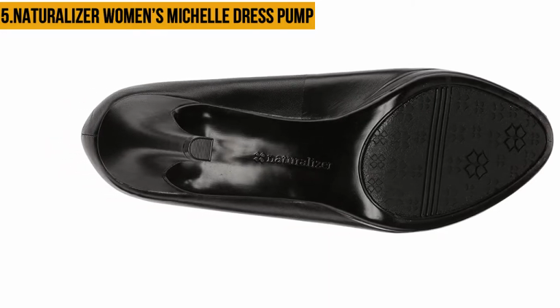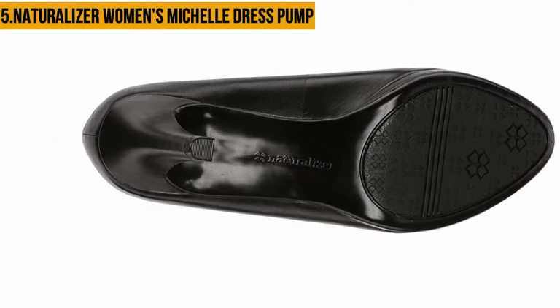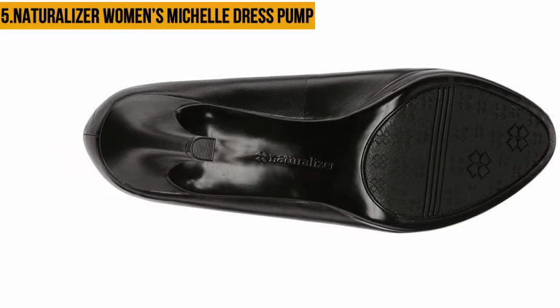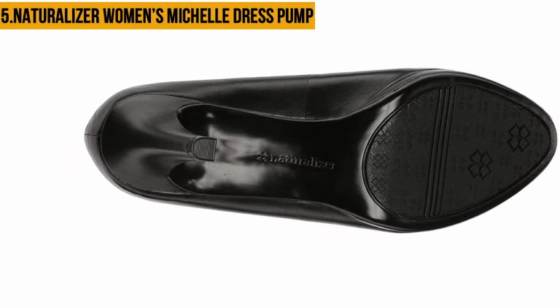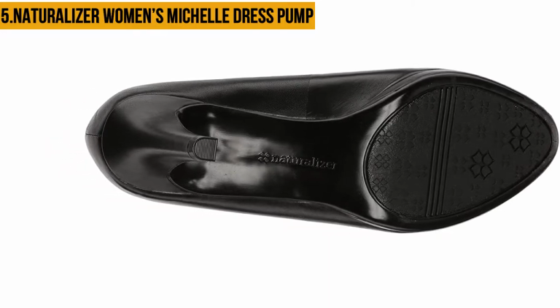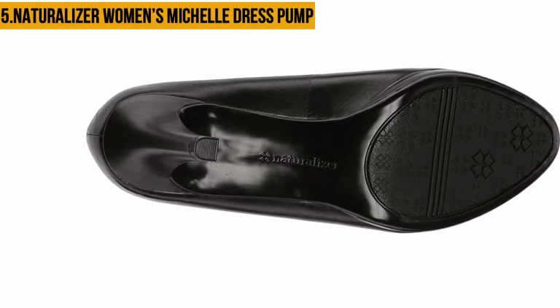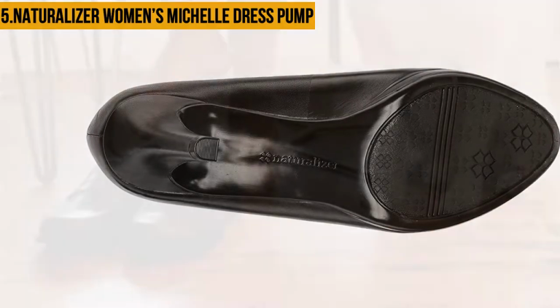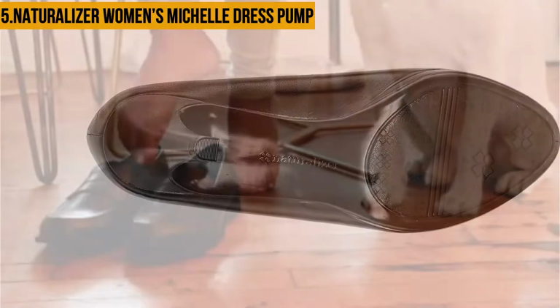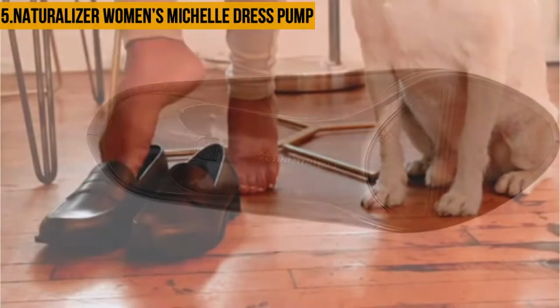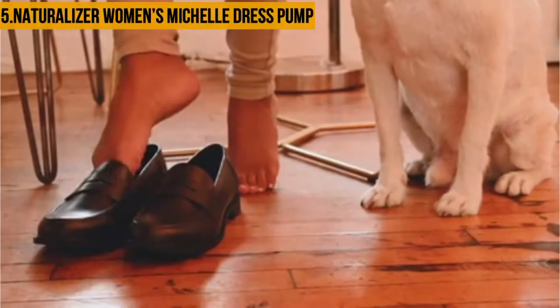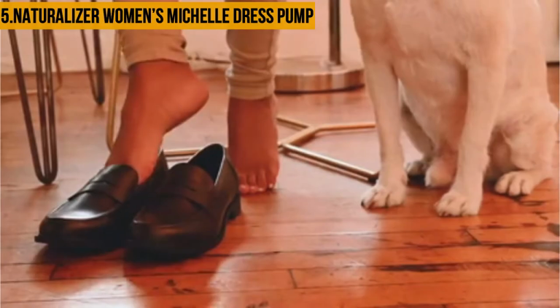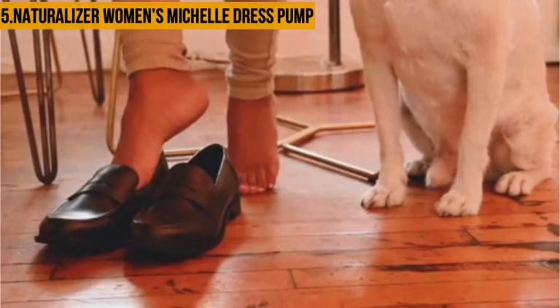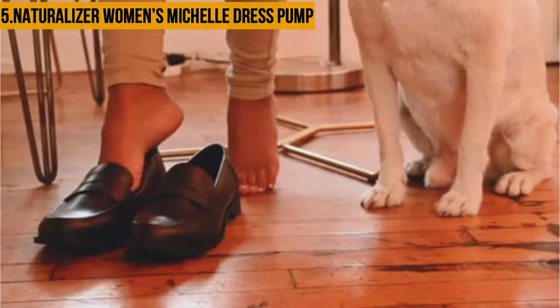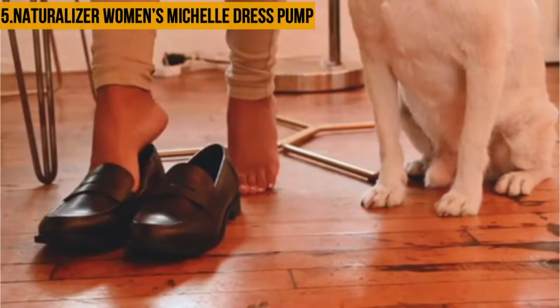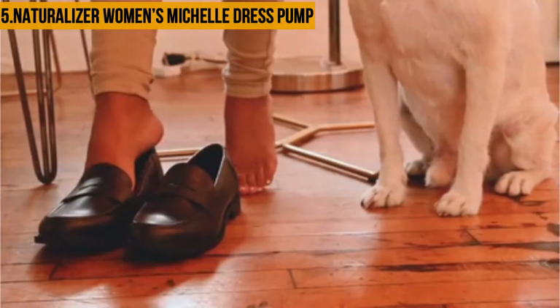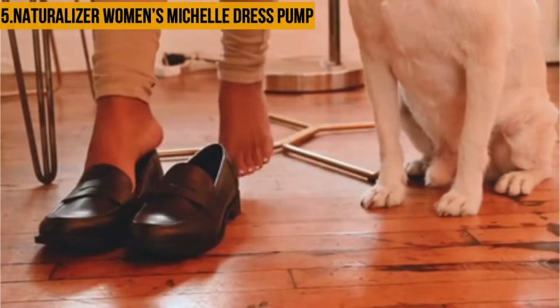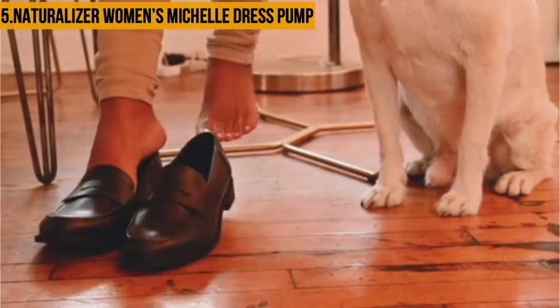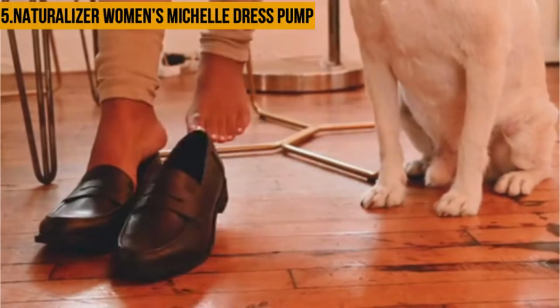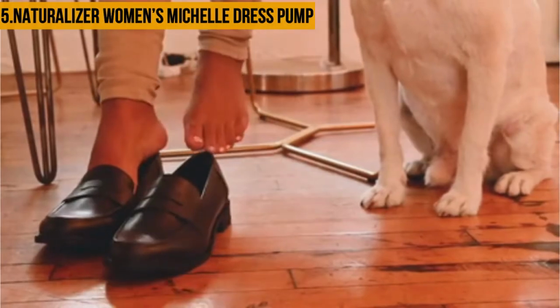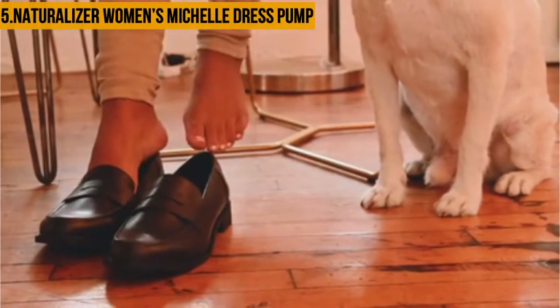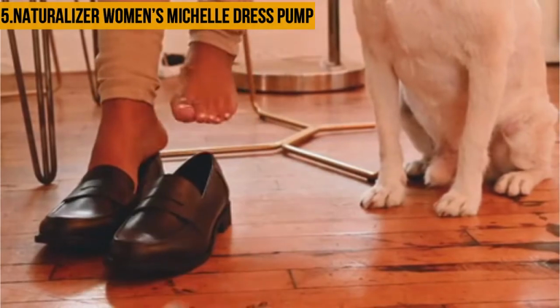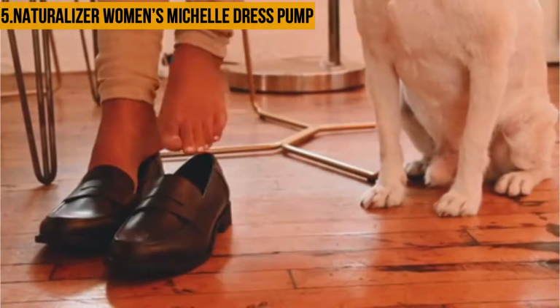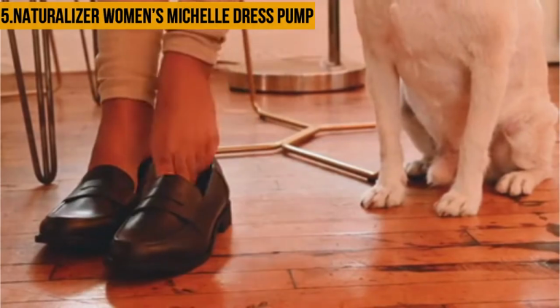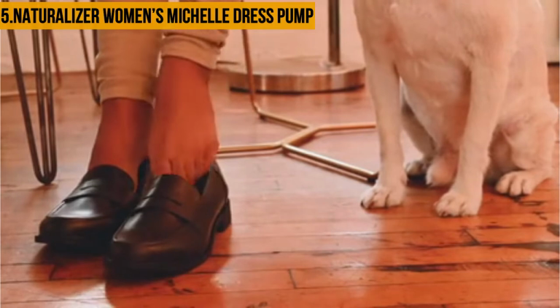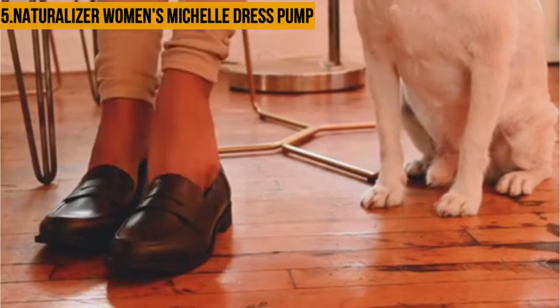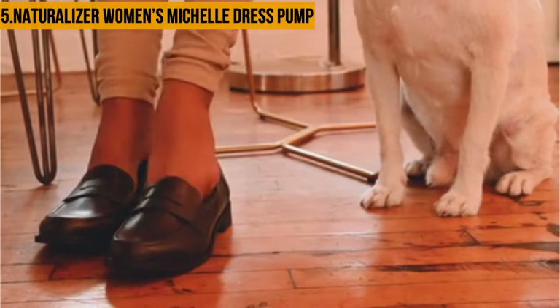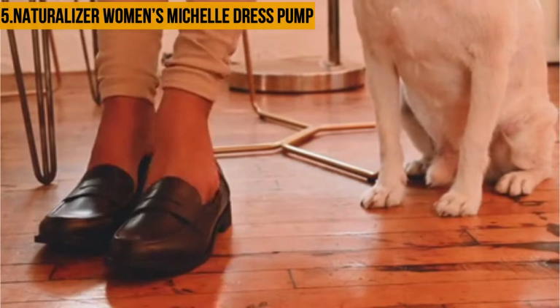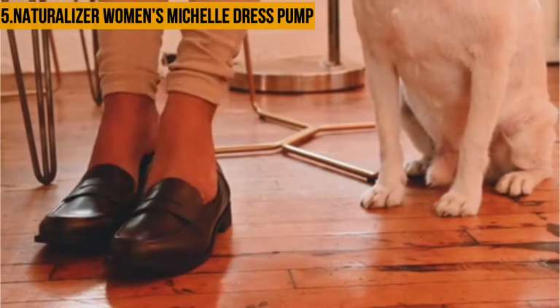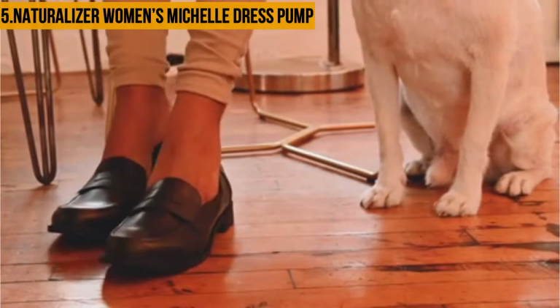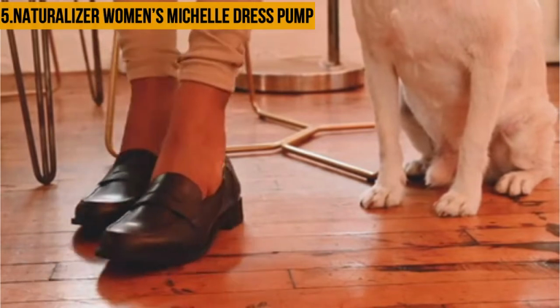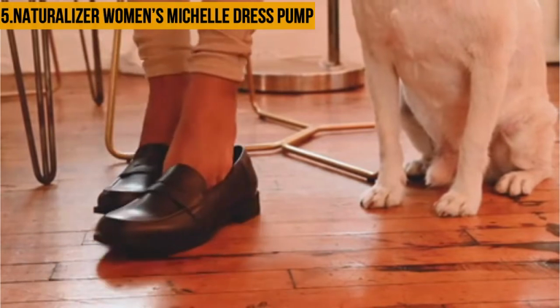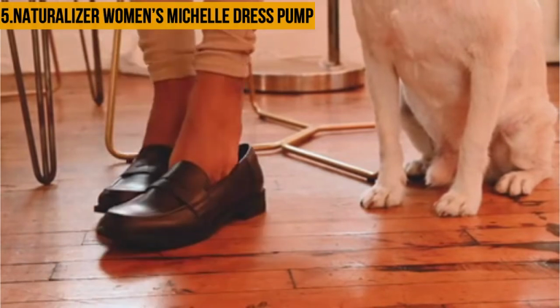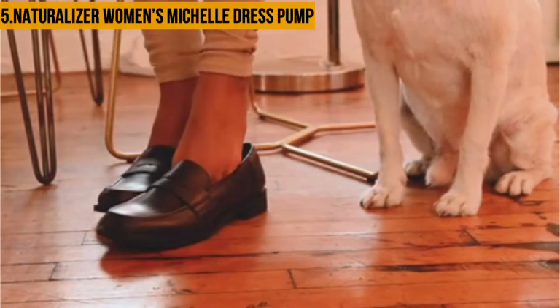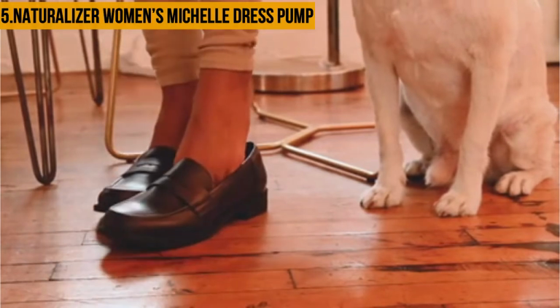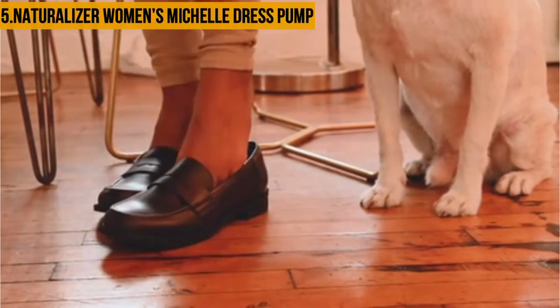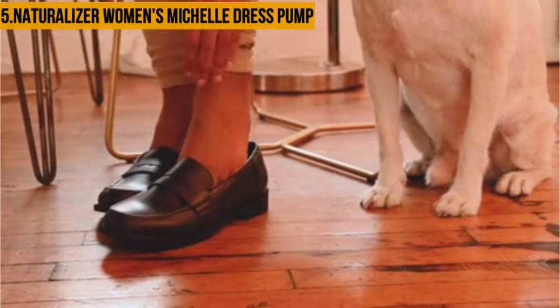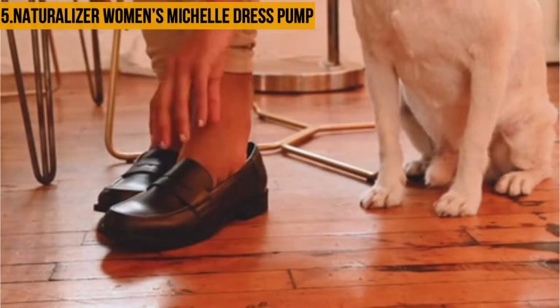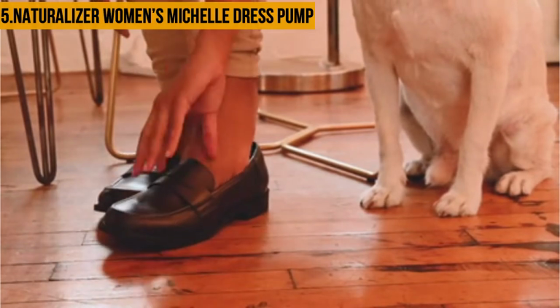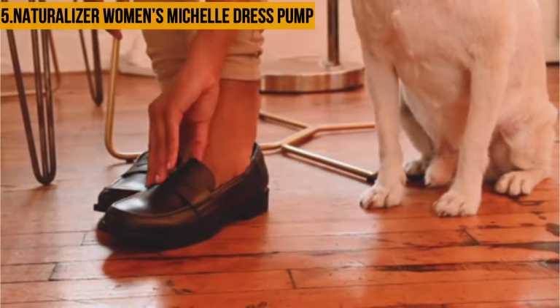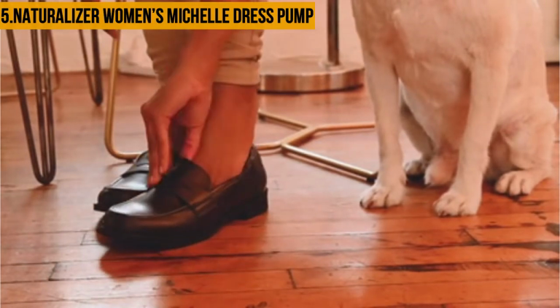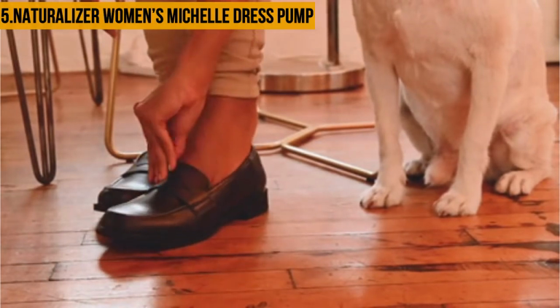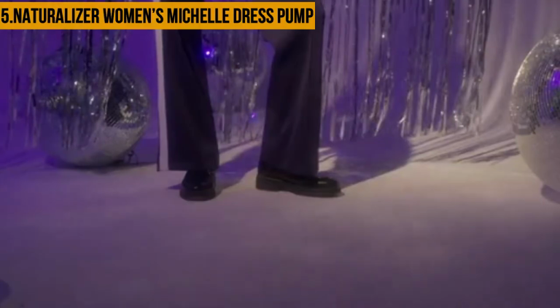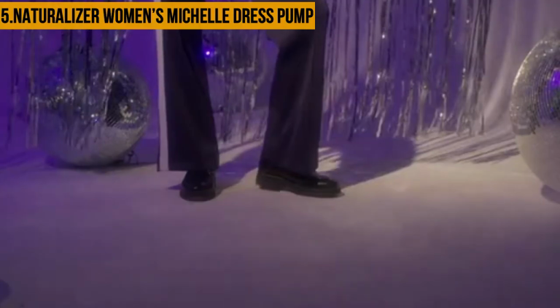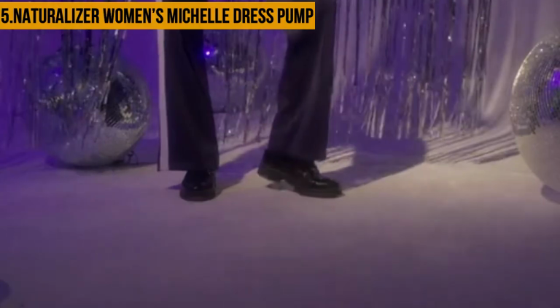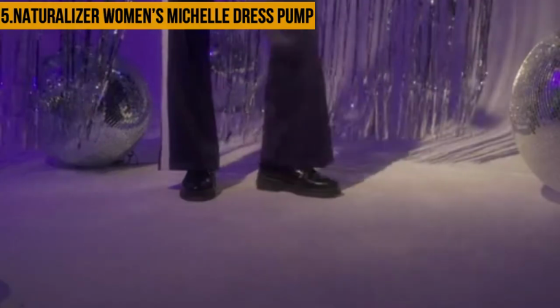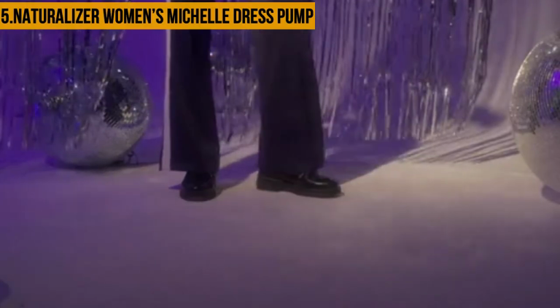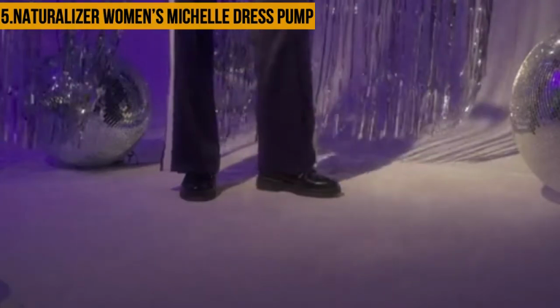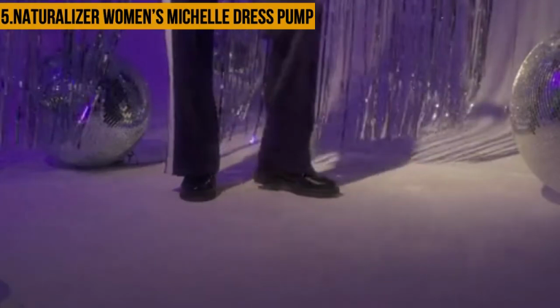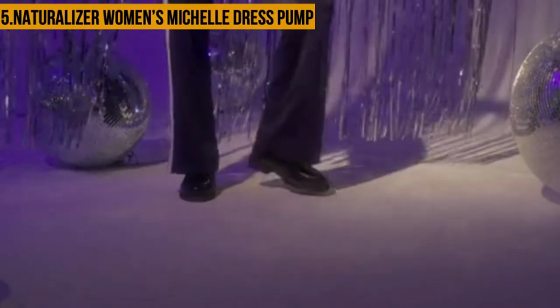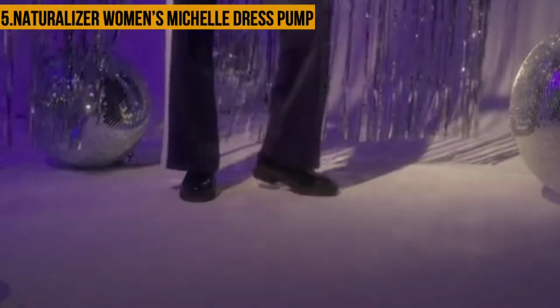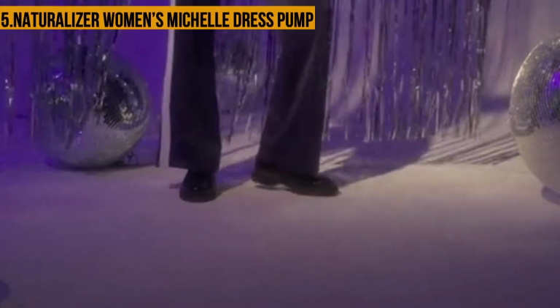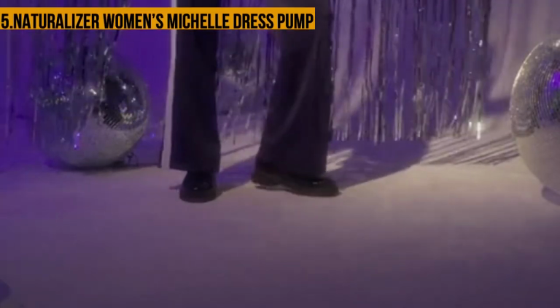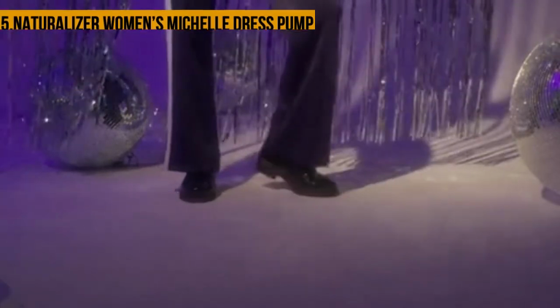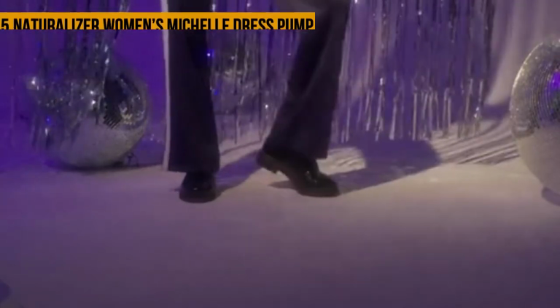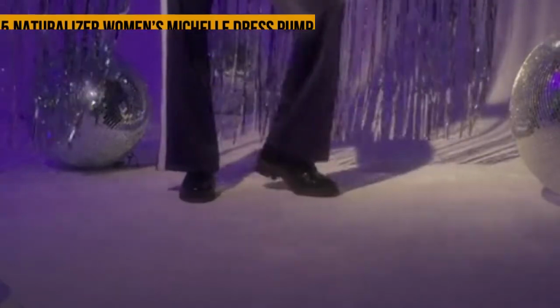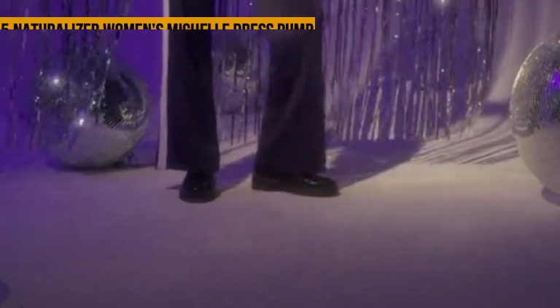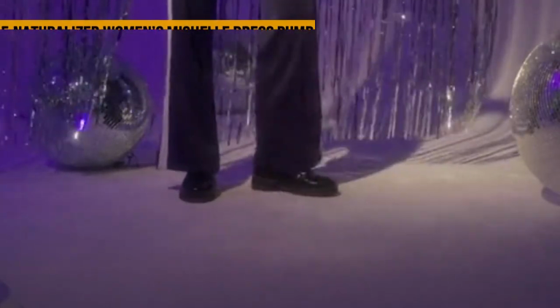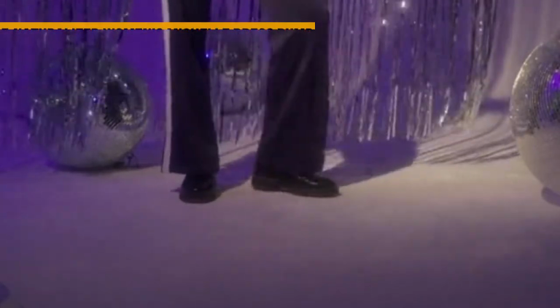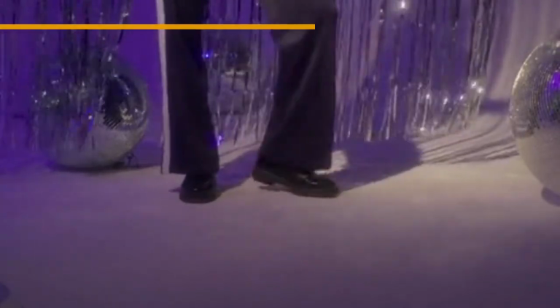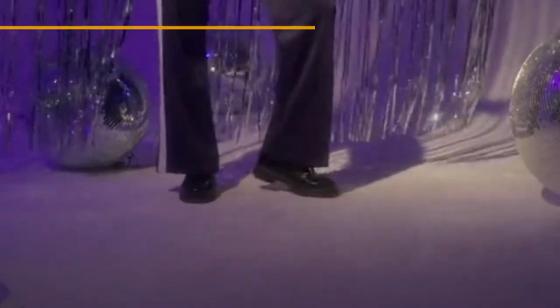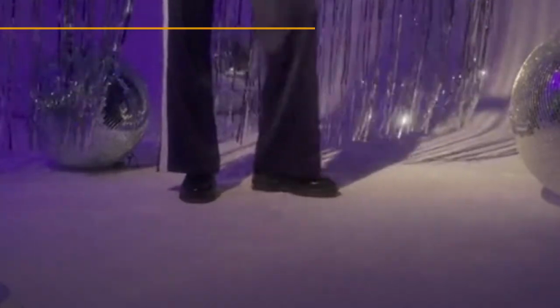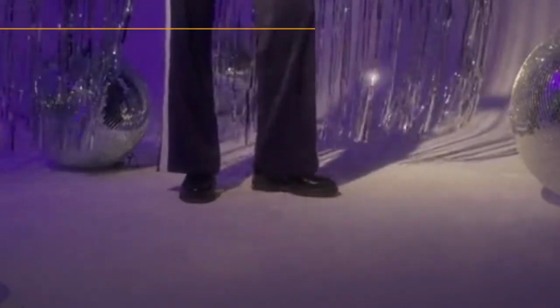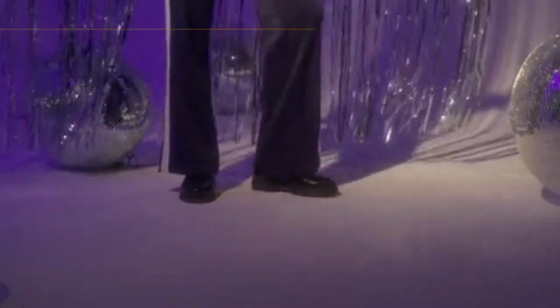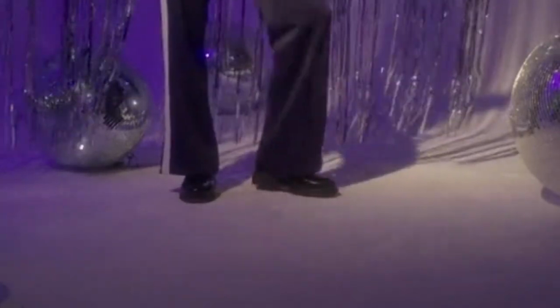The shoes also don't take long to break in and will fit perfectly for most ladies, but they may be clunky in some cases and the sizing might be off.